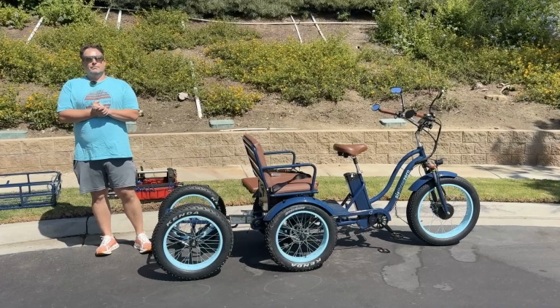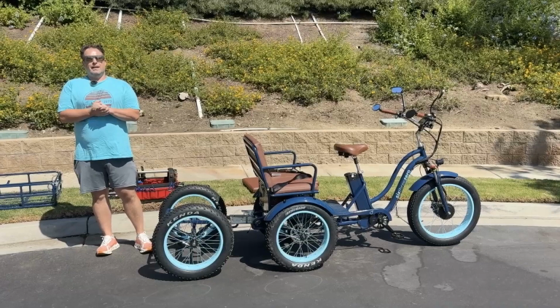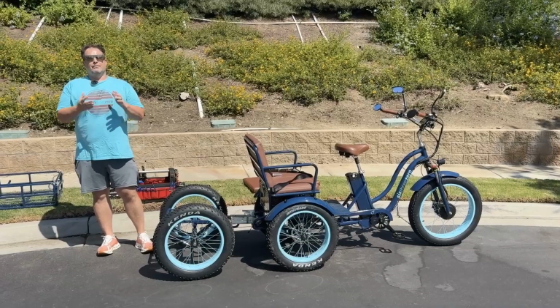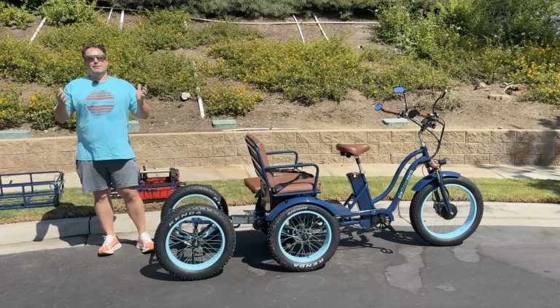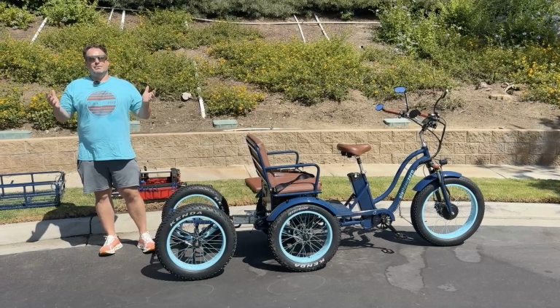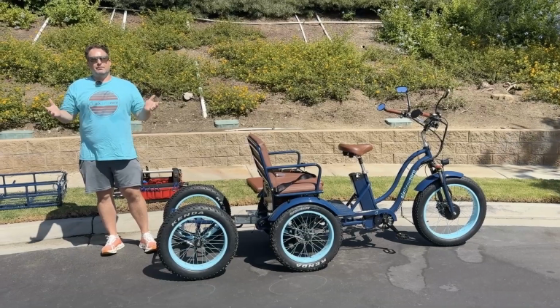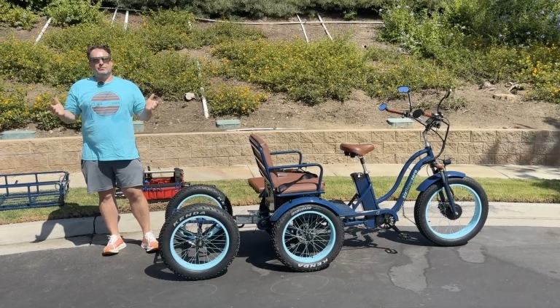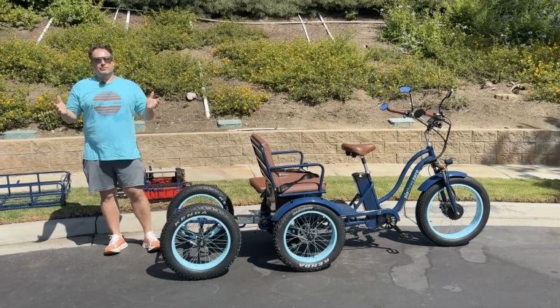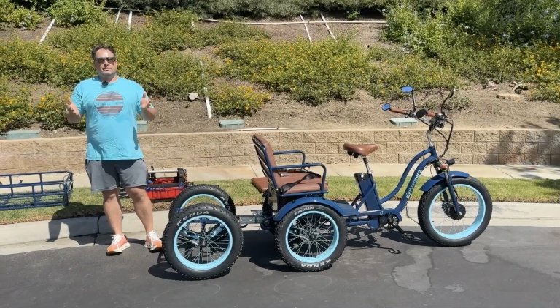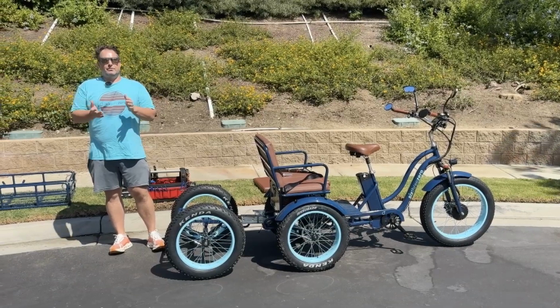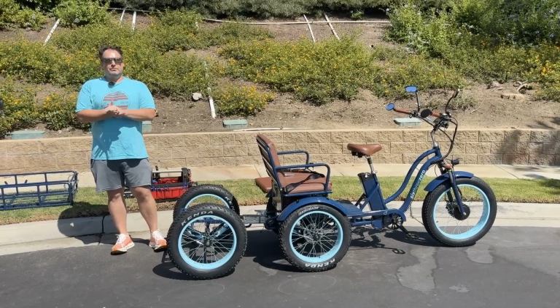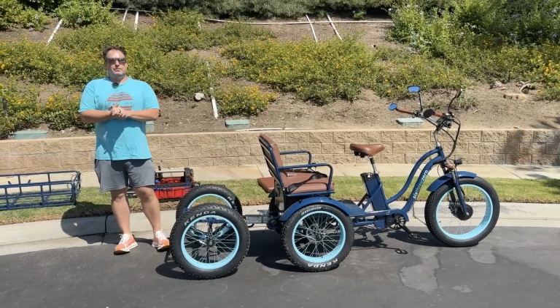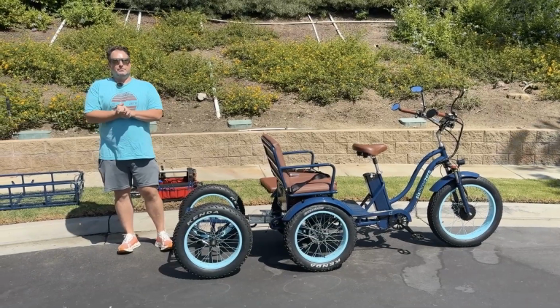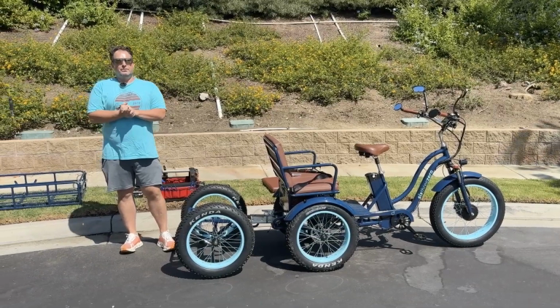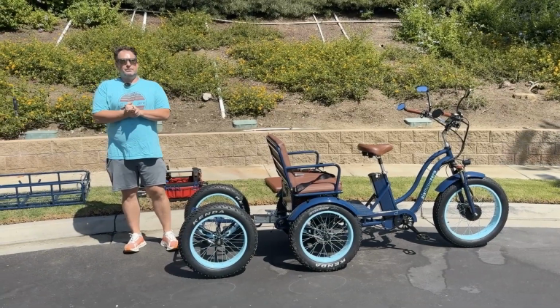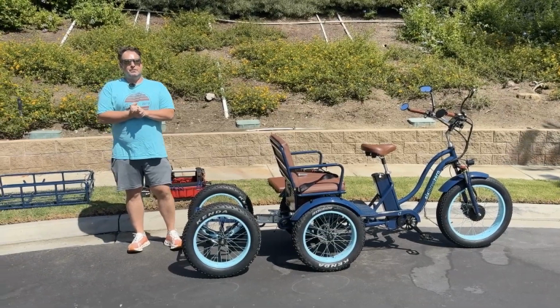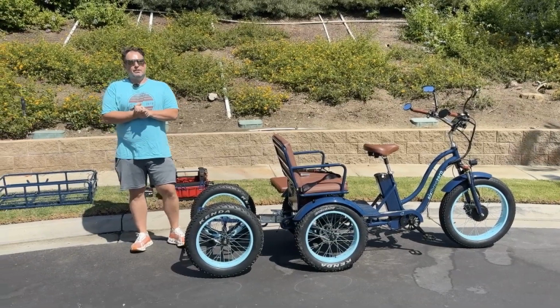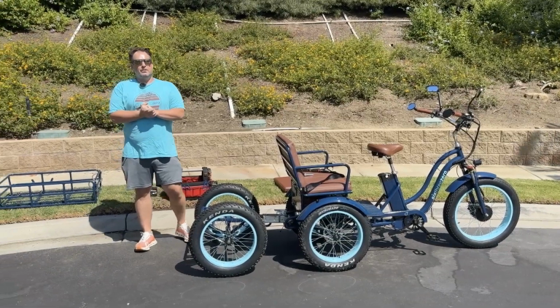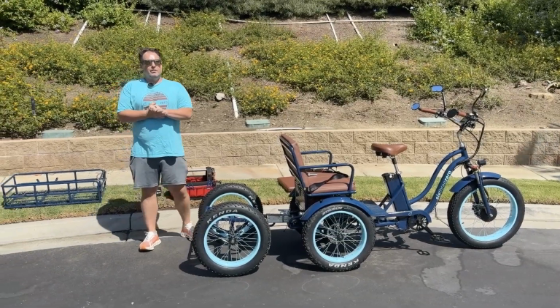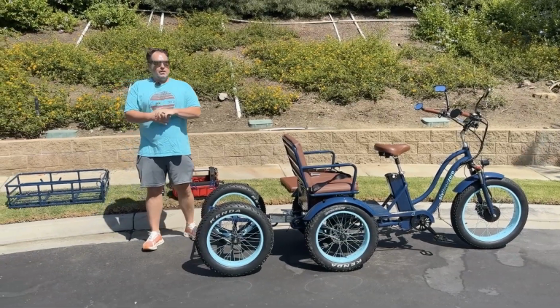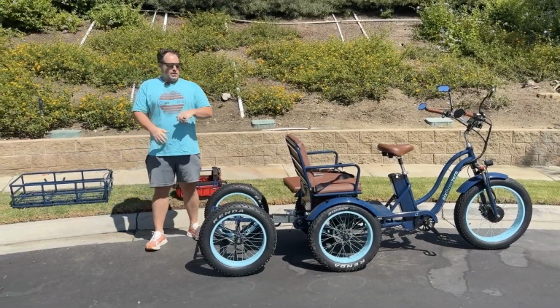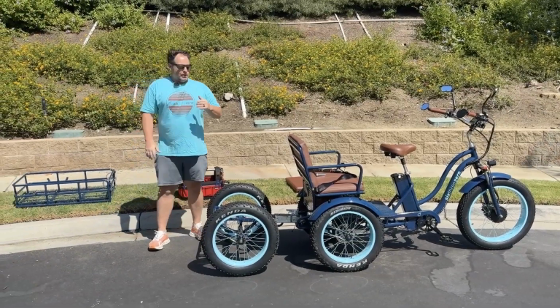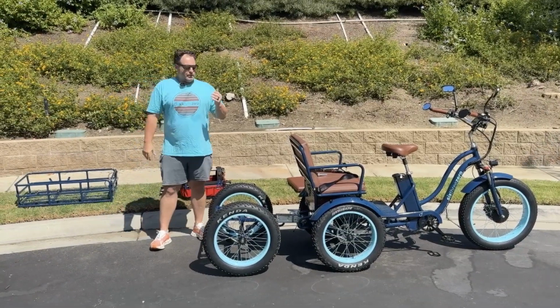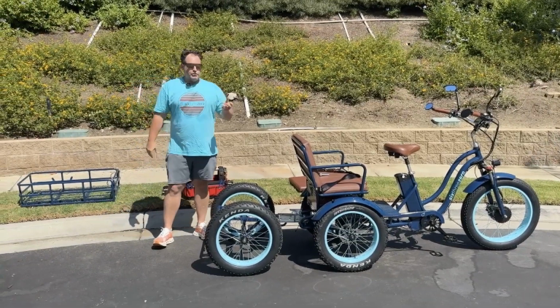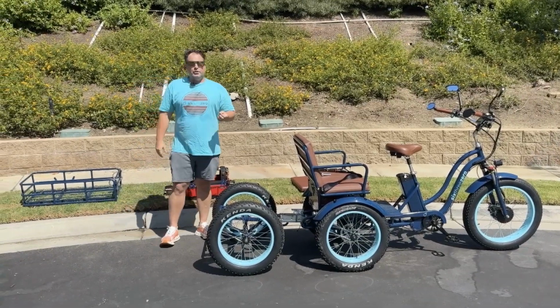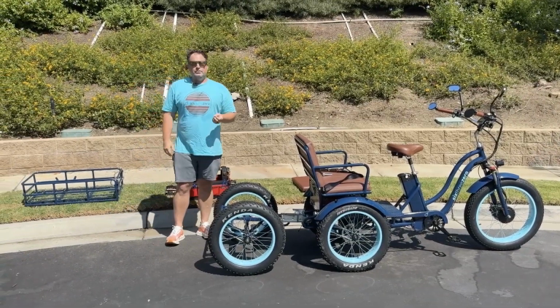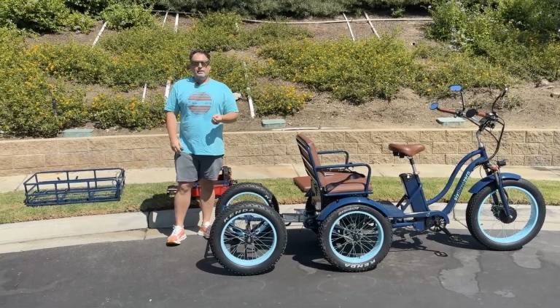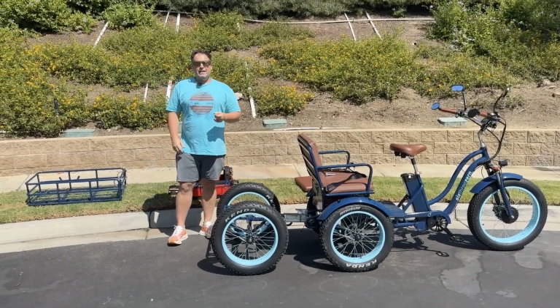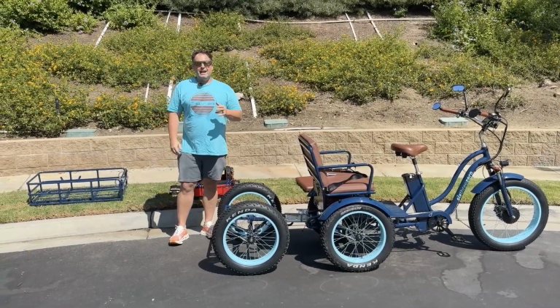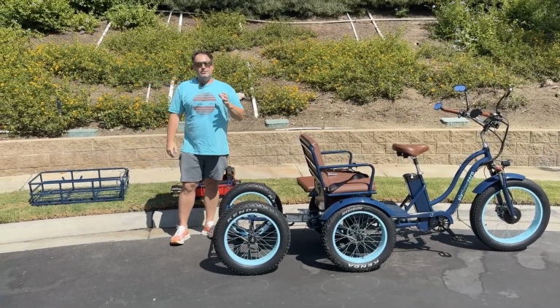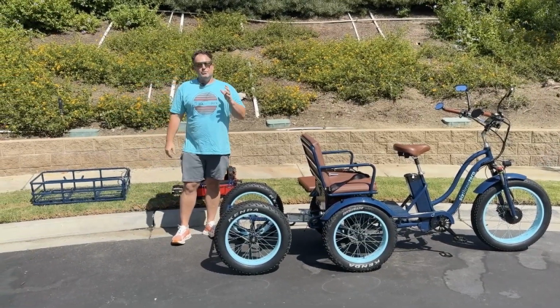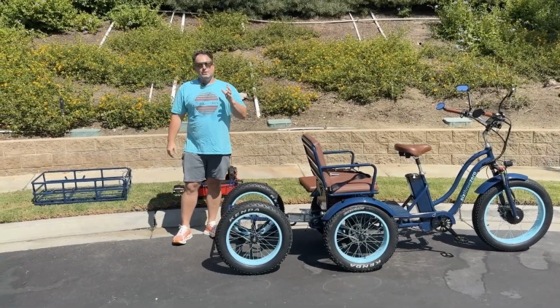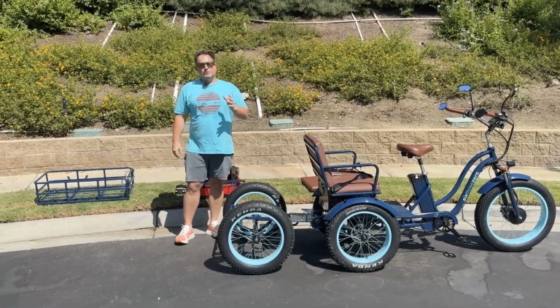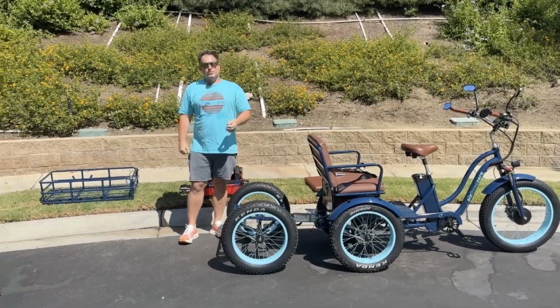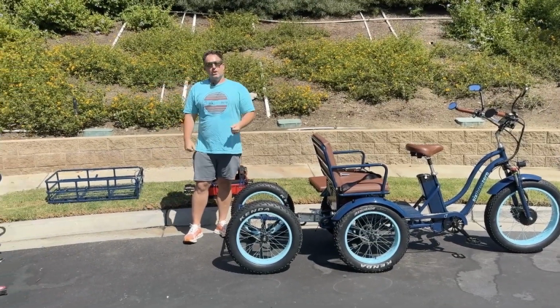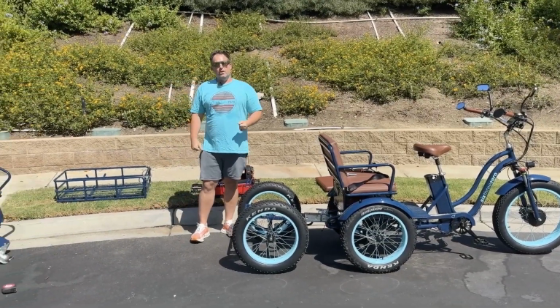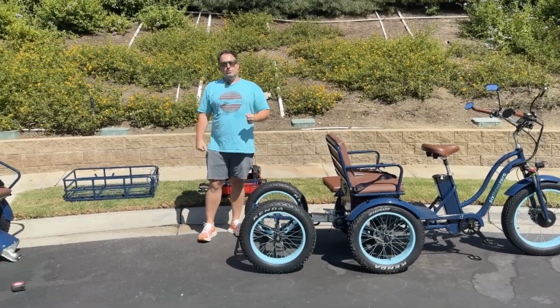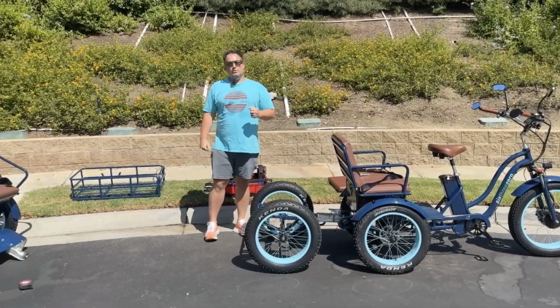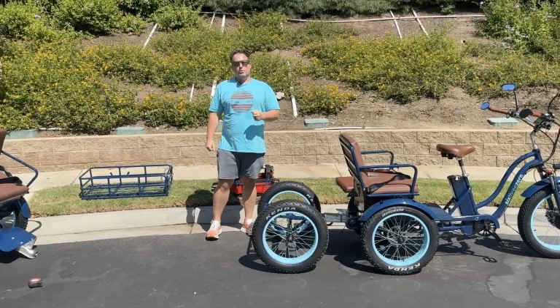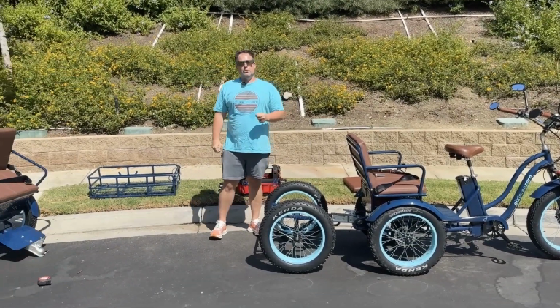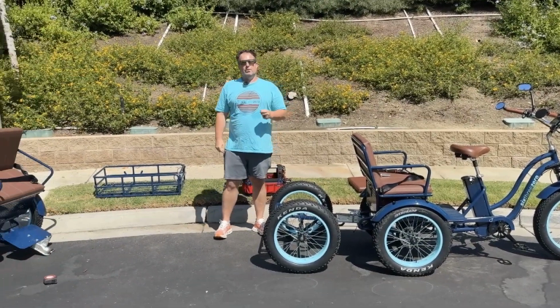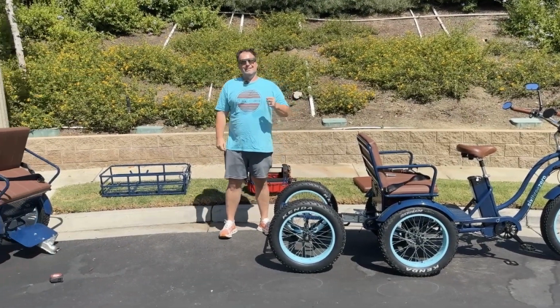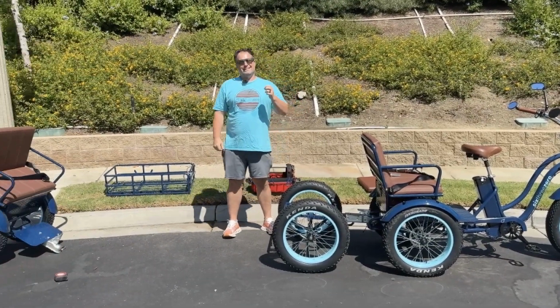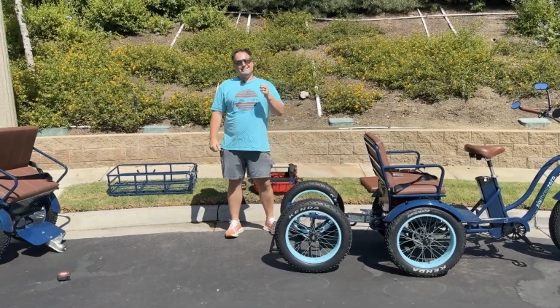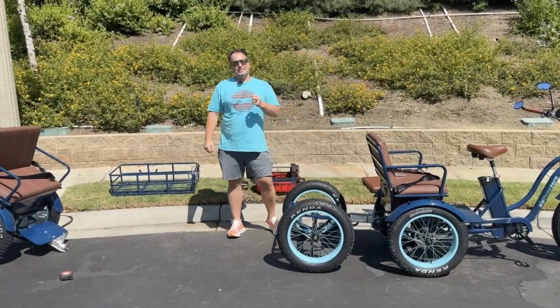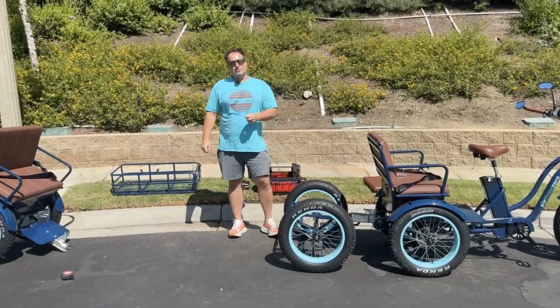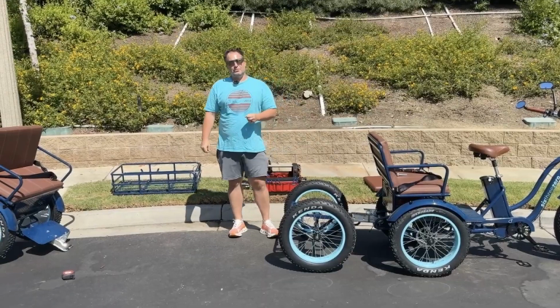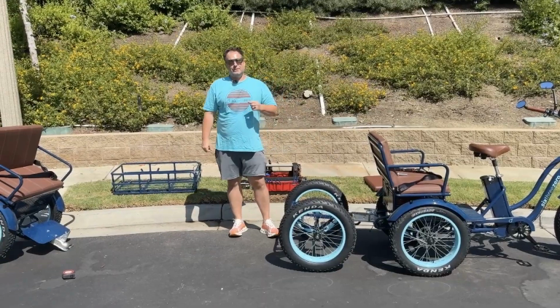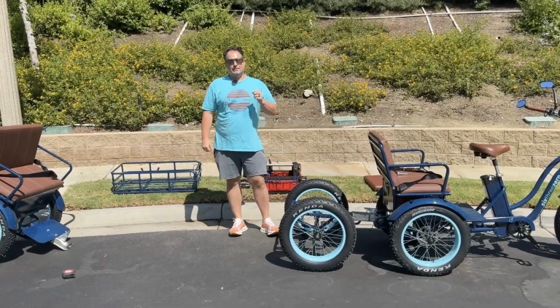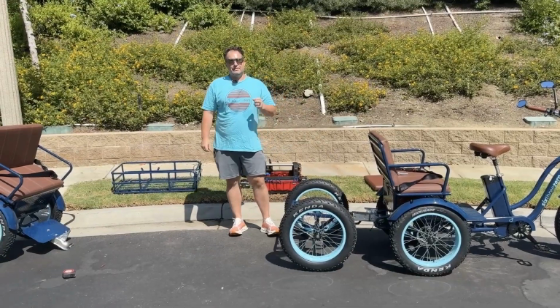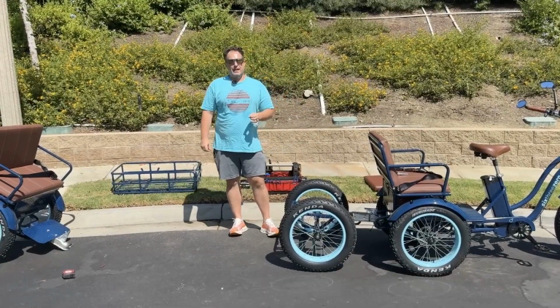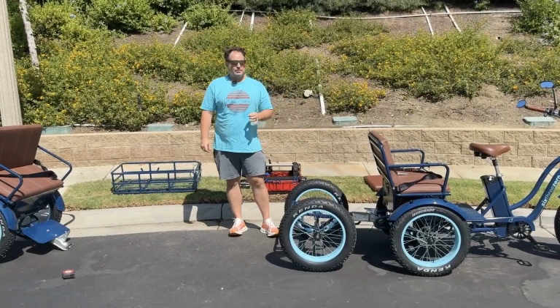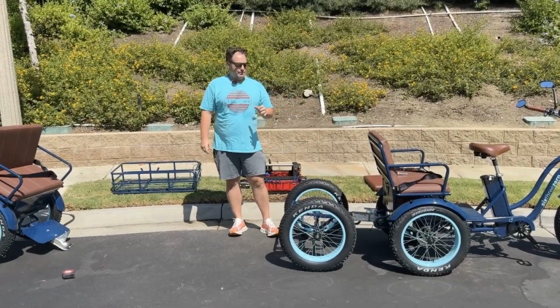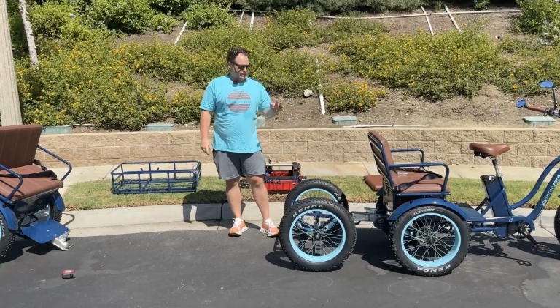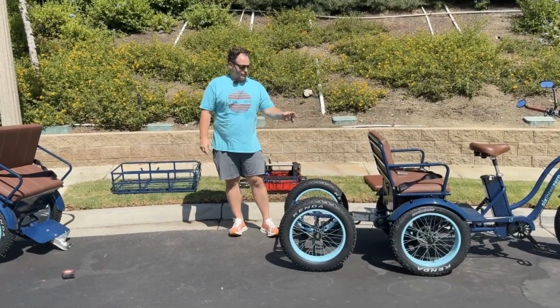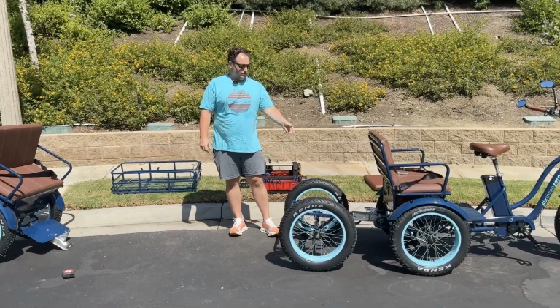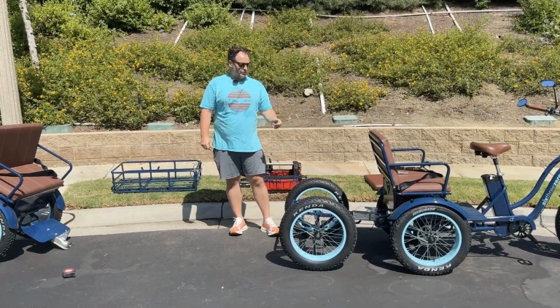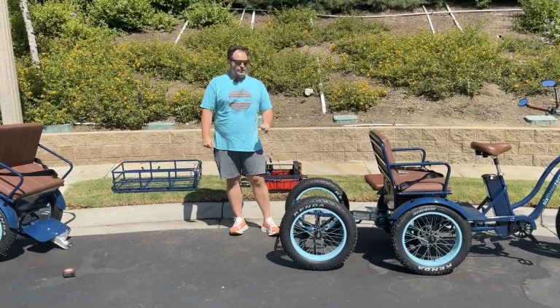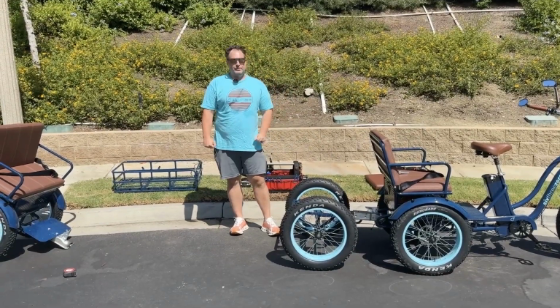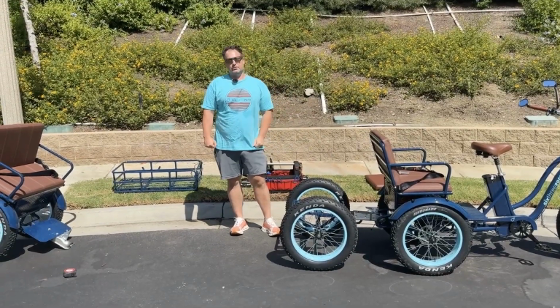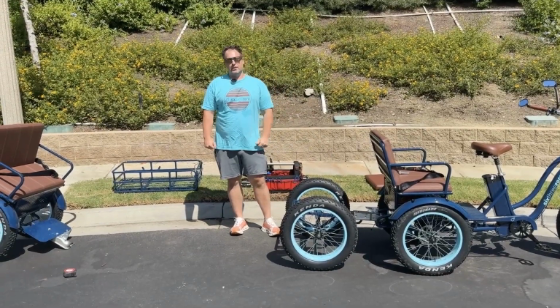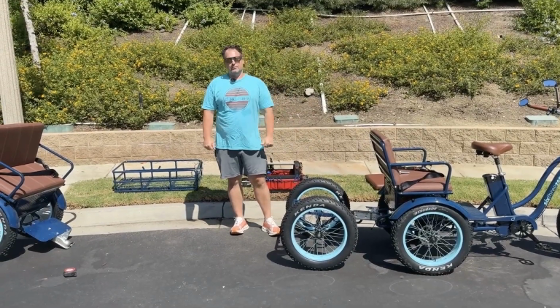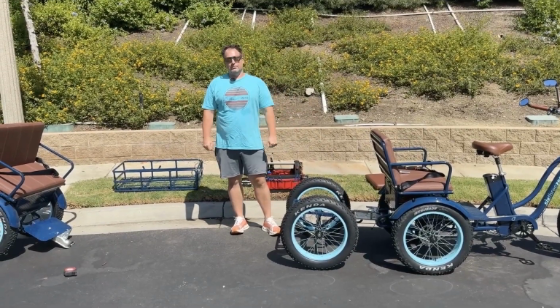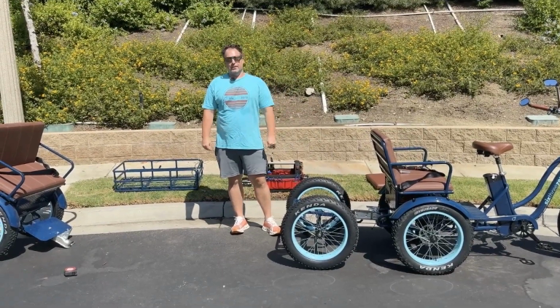Hey everyone, I'm Dustin, CEO of 630. I'm going to show you today how to install your accessory attachments to your rear subframe.